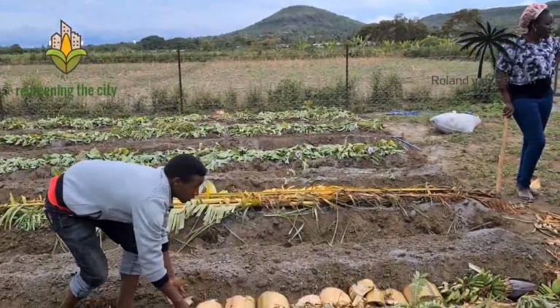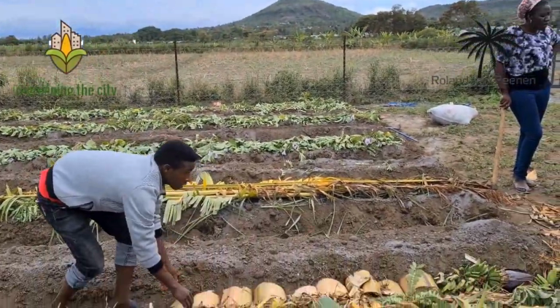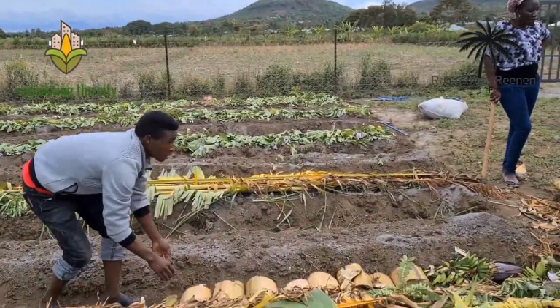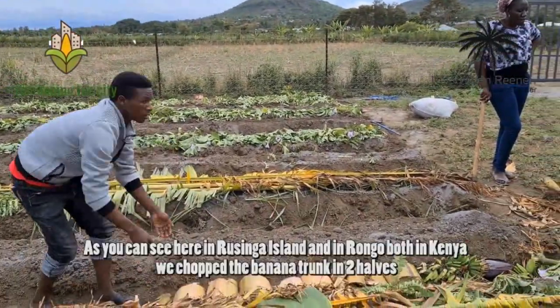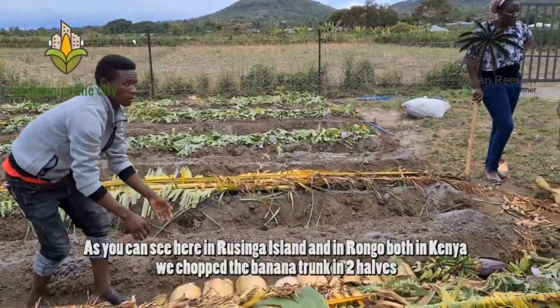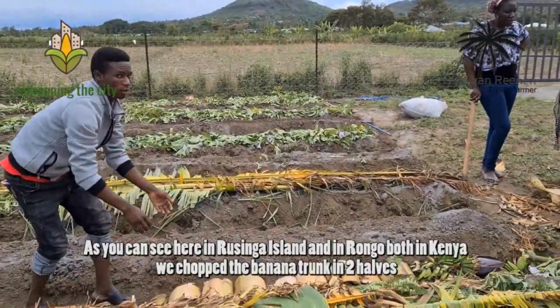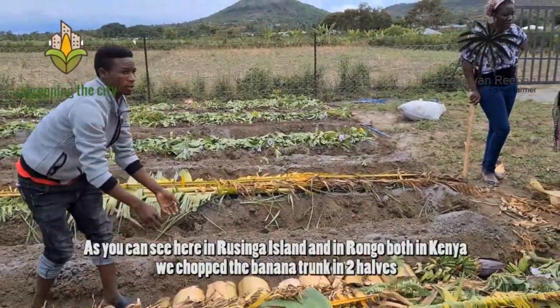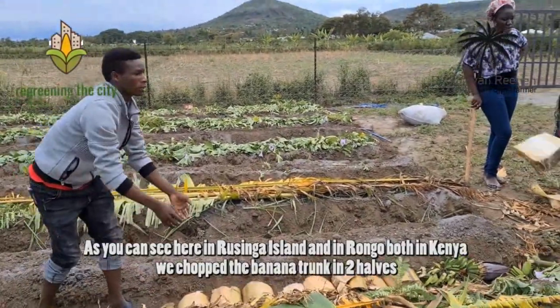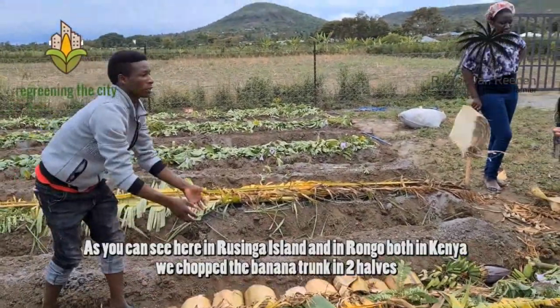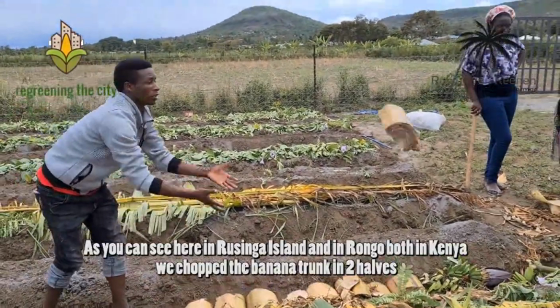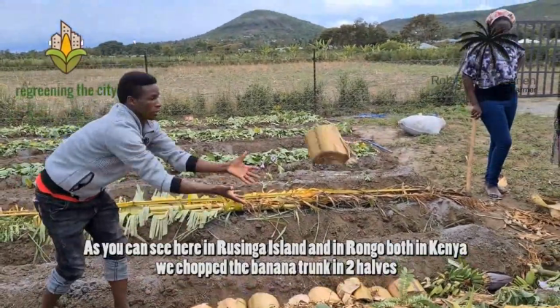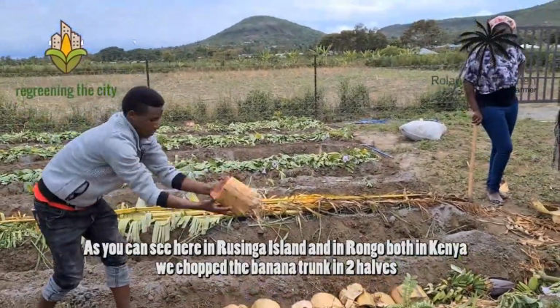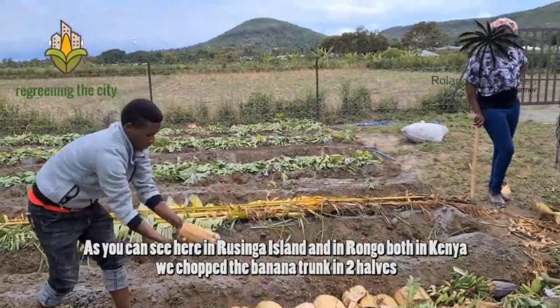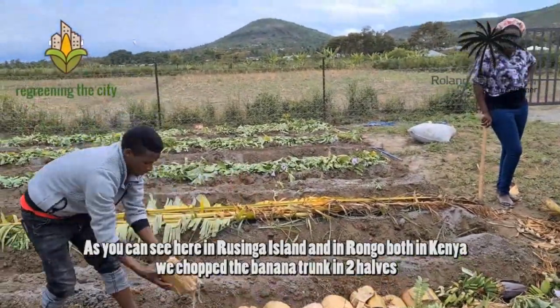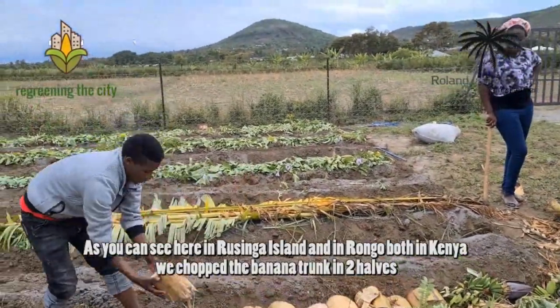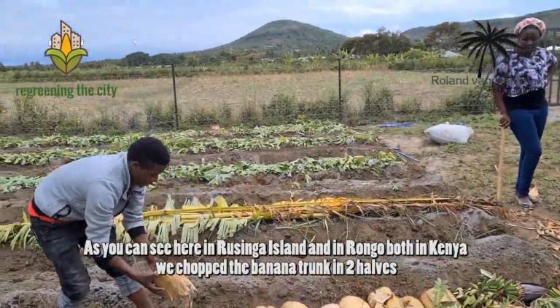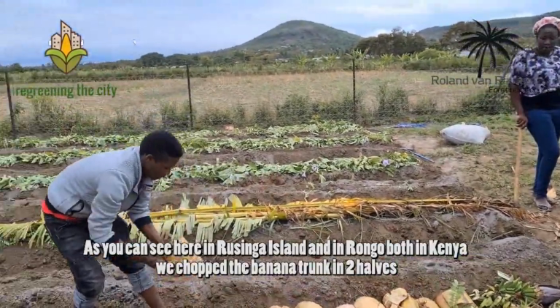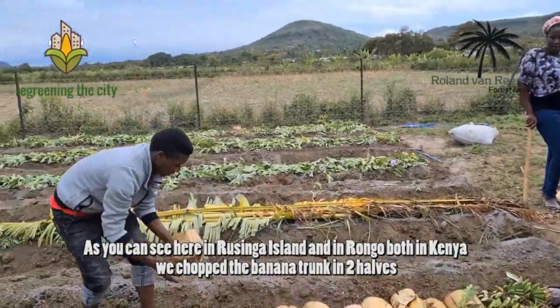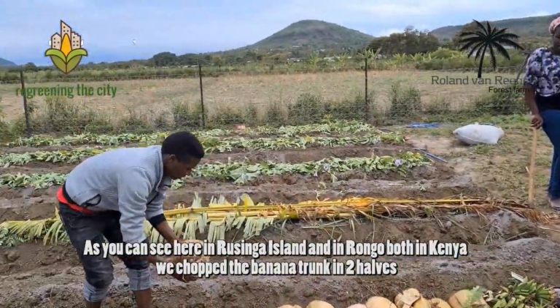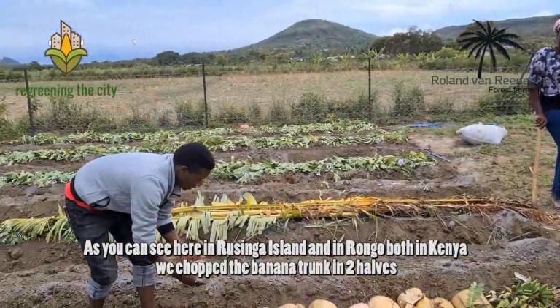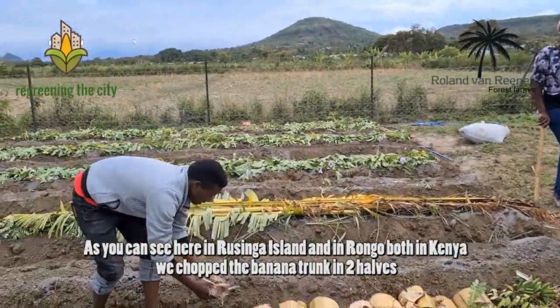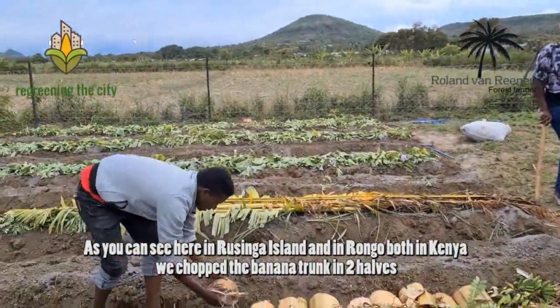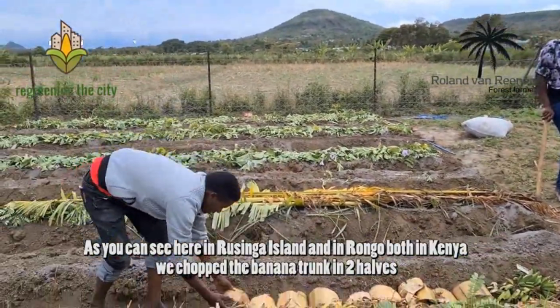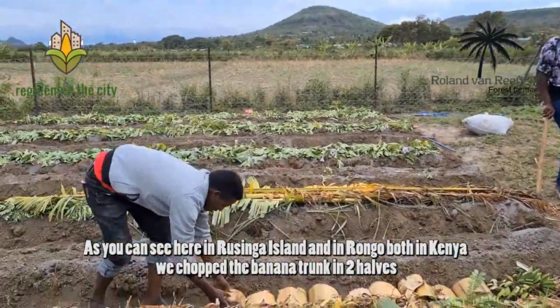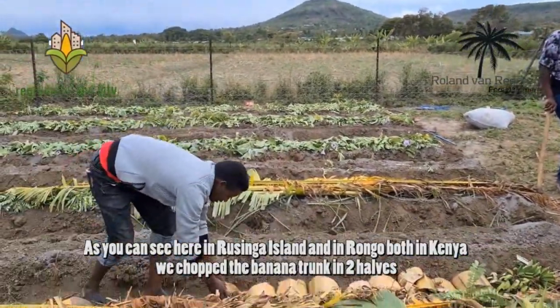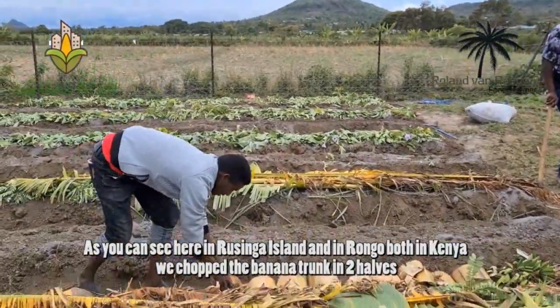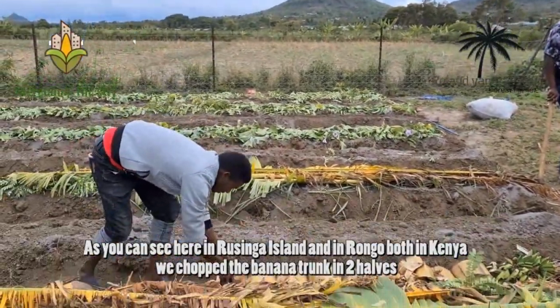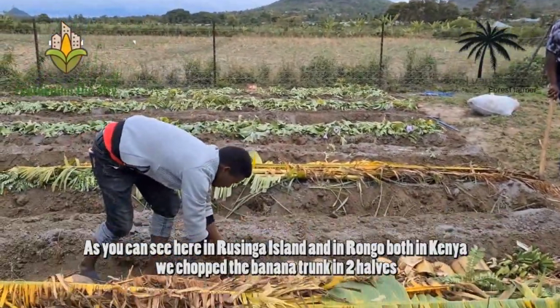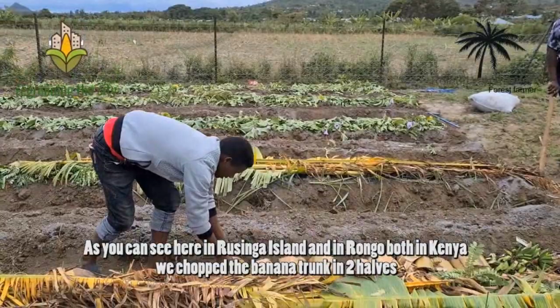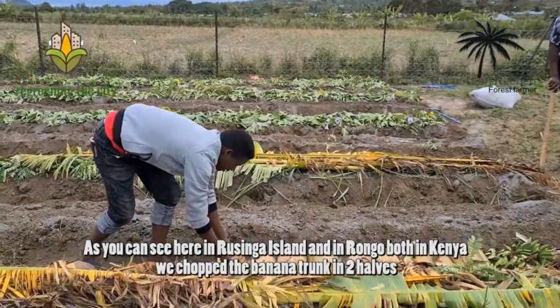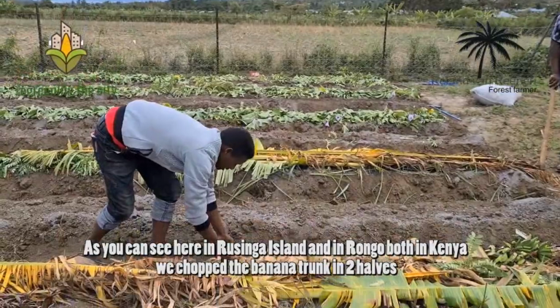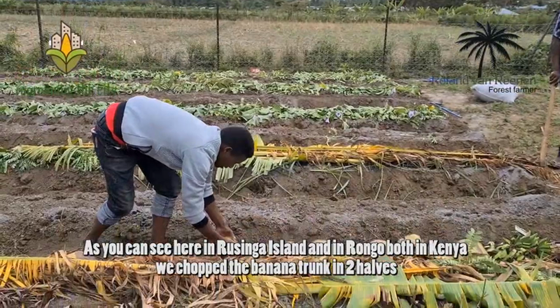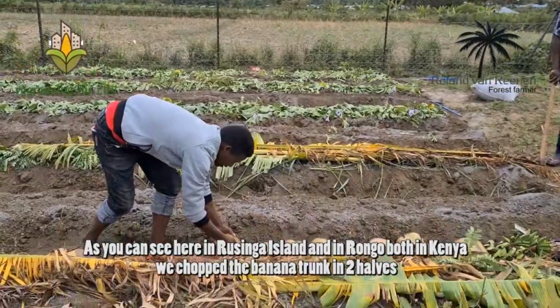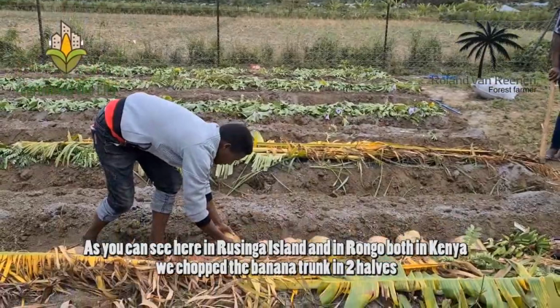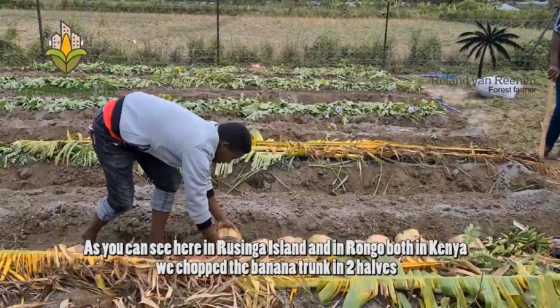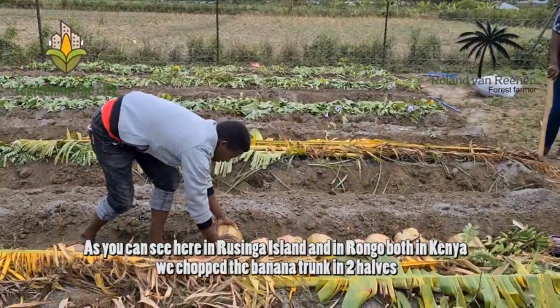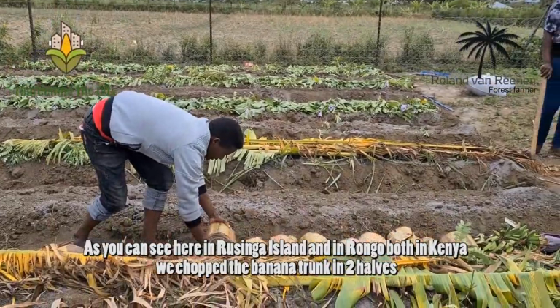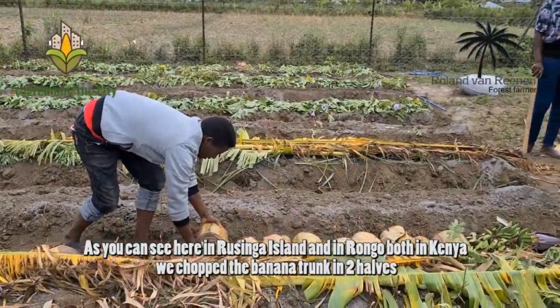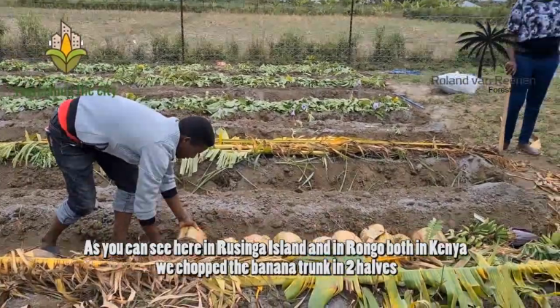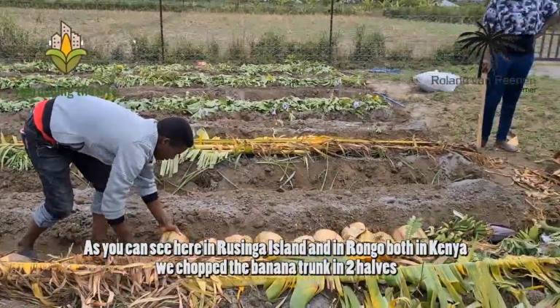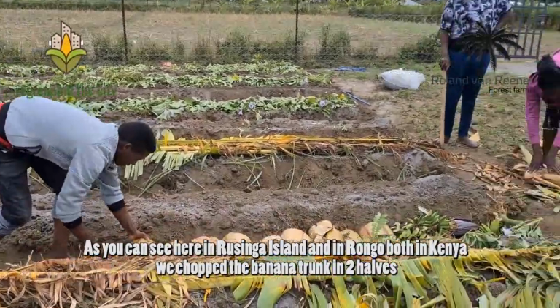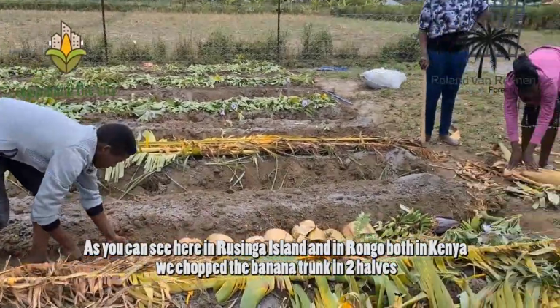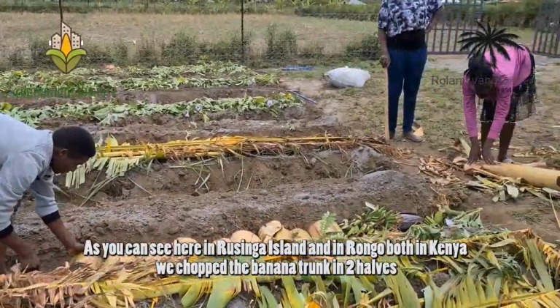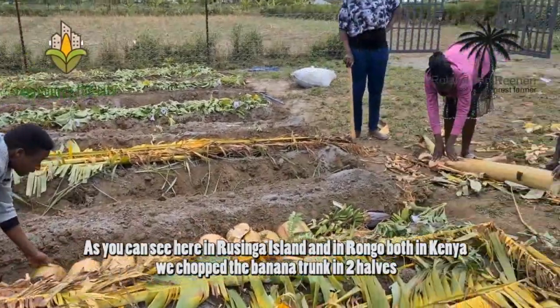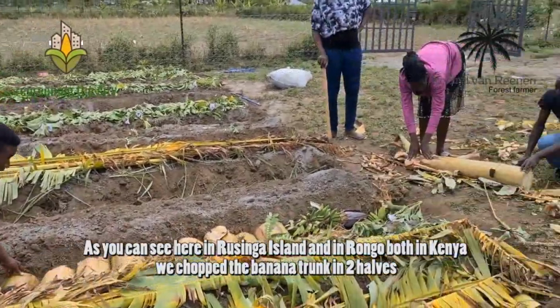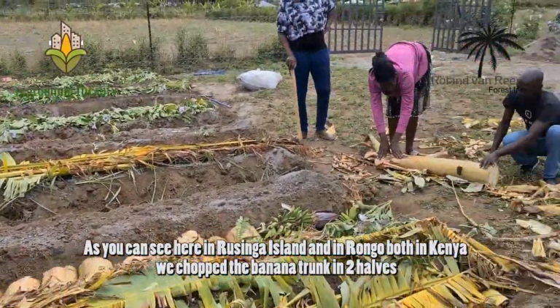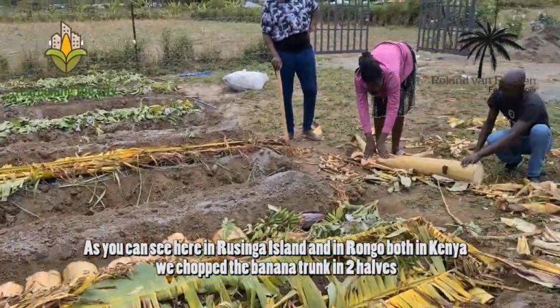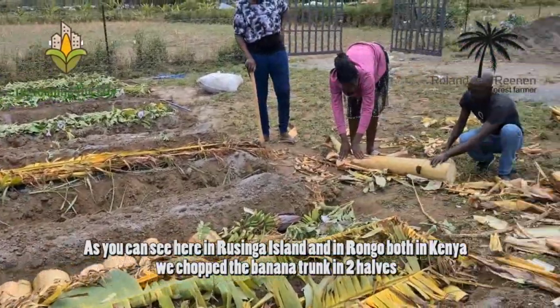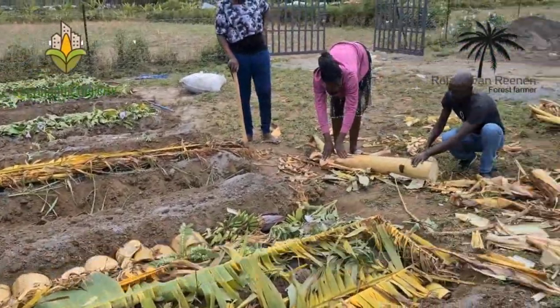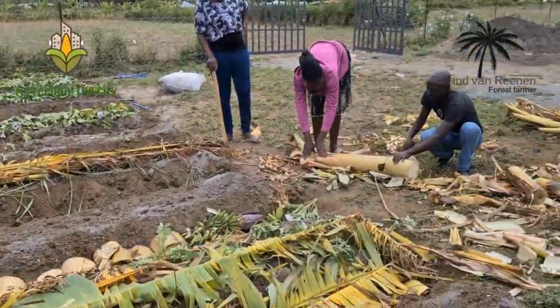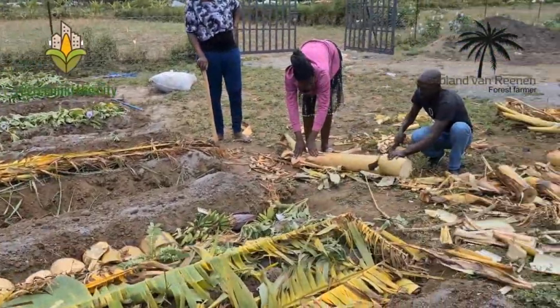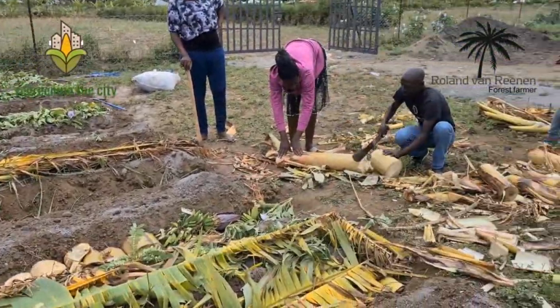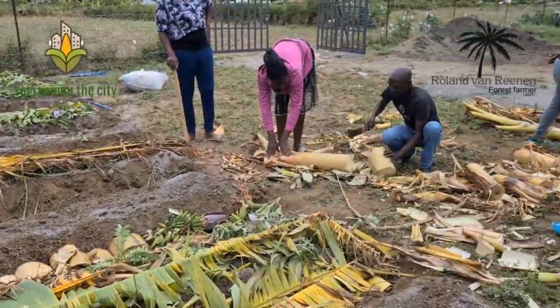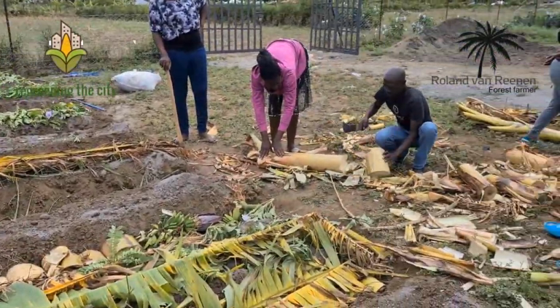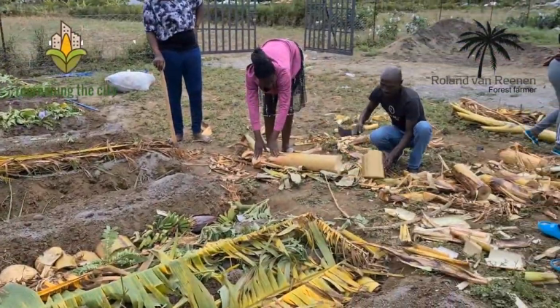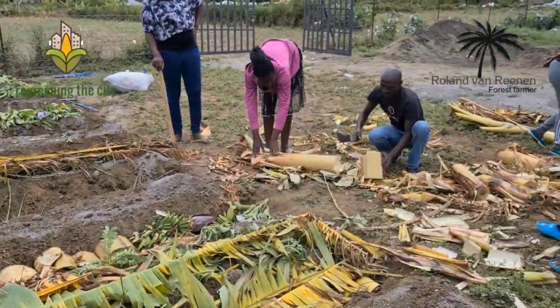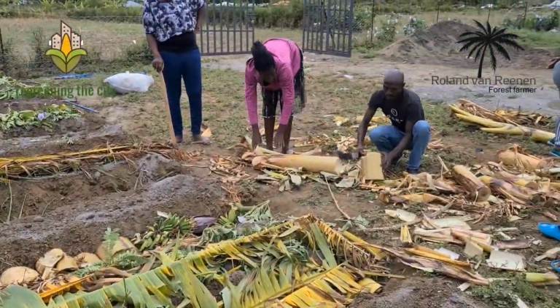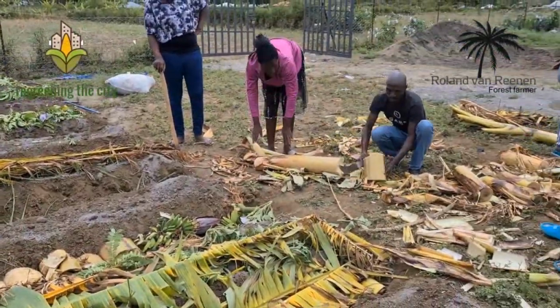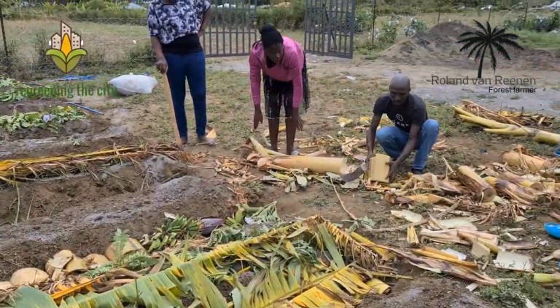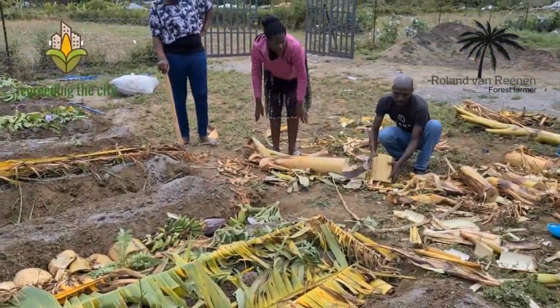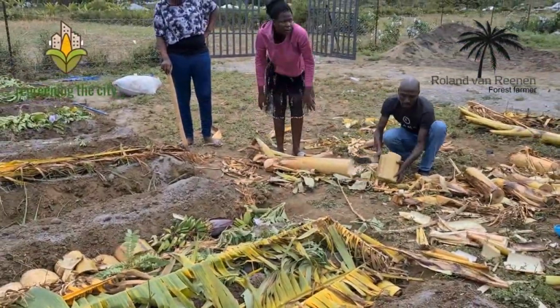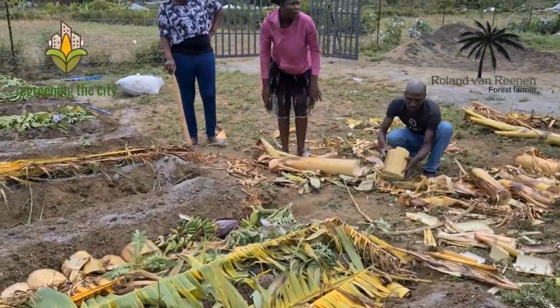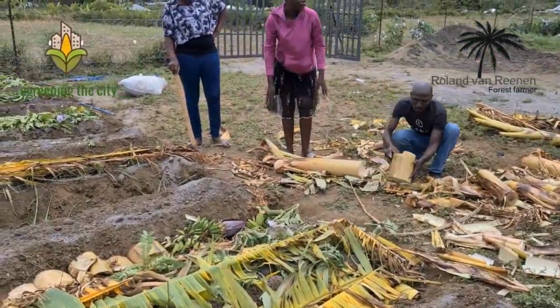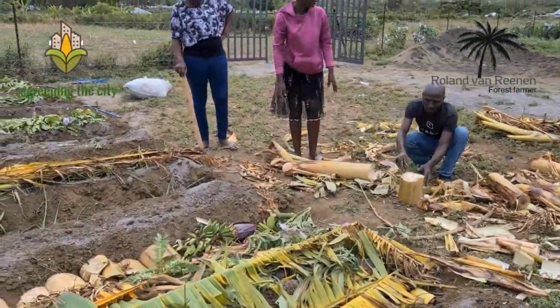As you can see here on Rozinga Island and in Rongo, both in Kenya, we chopped the banana trunk into a hole.